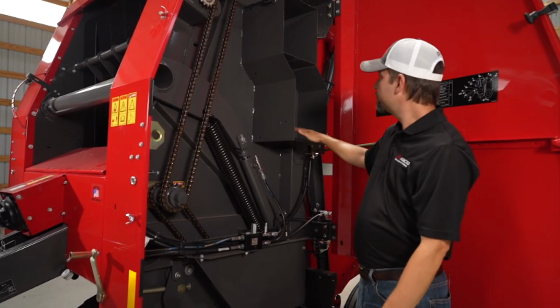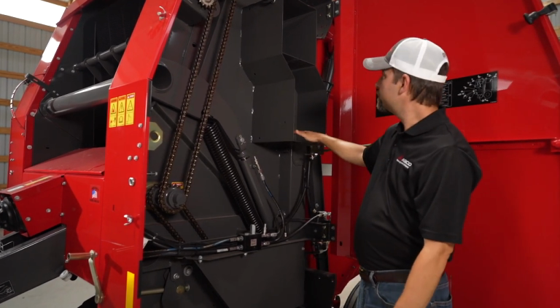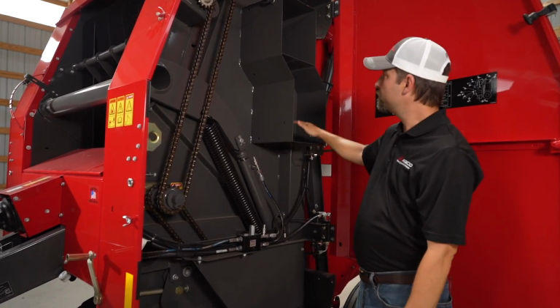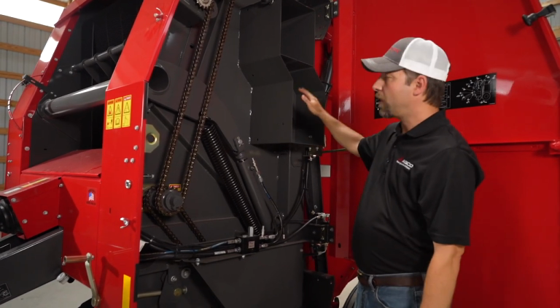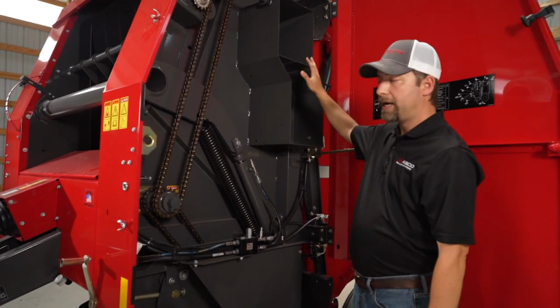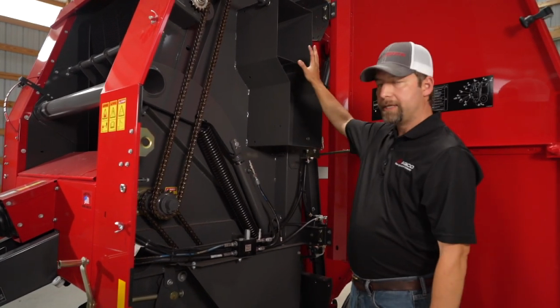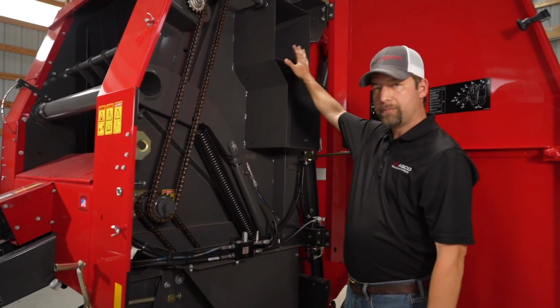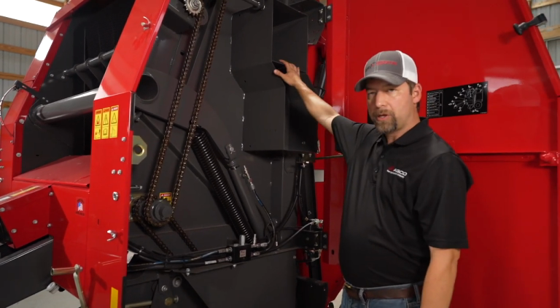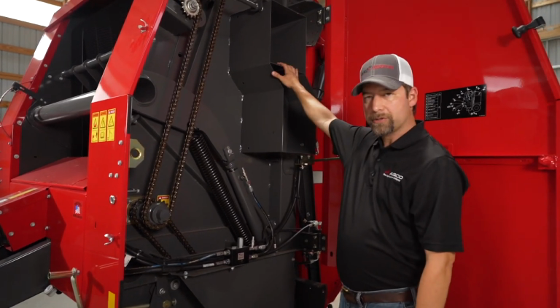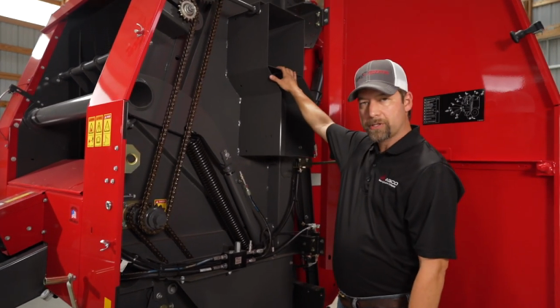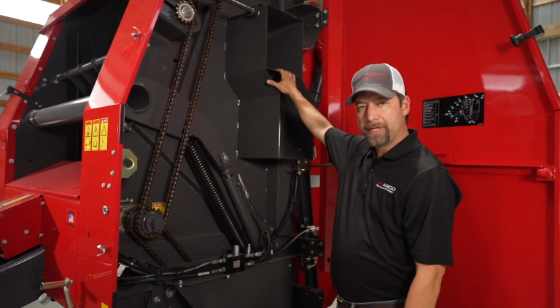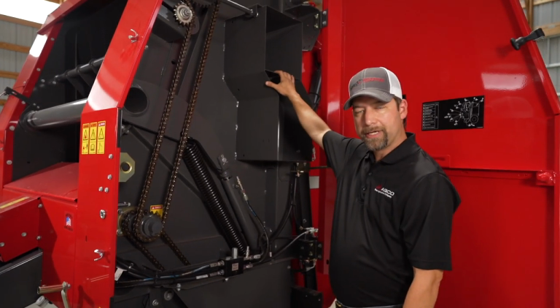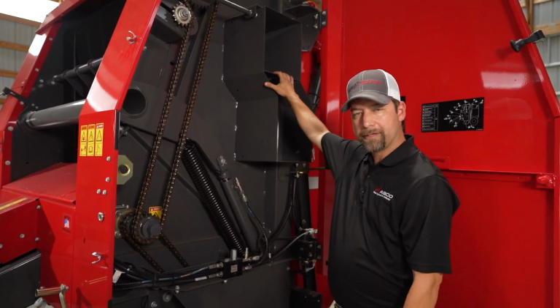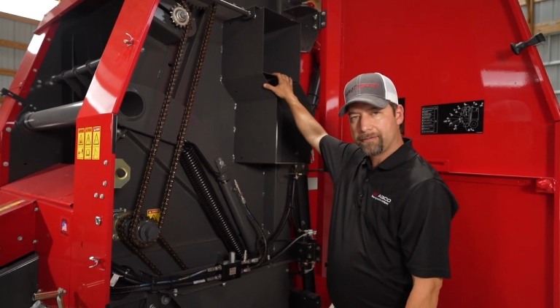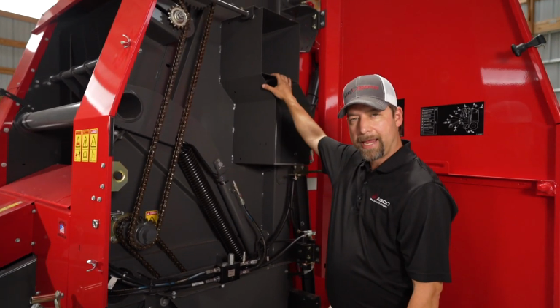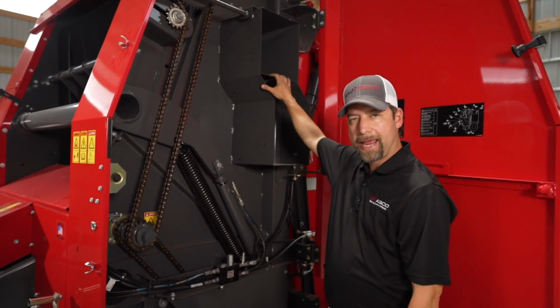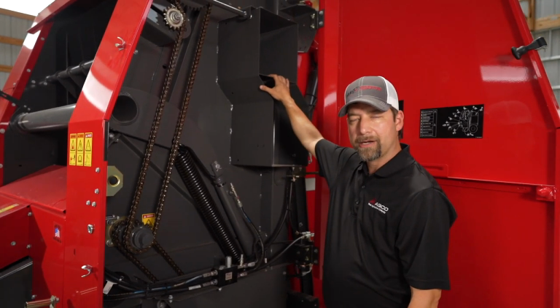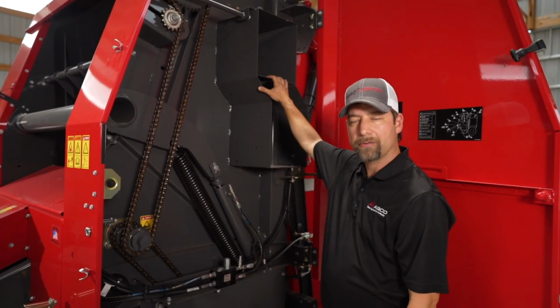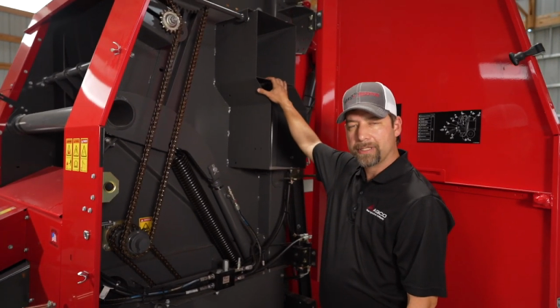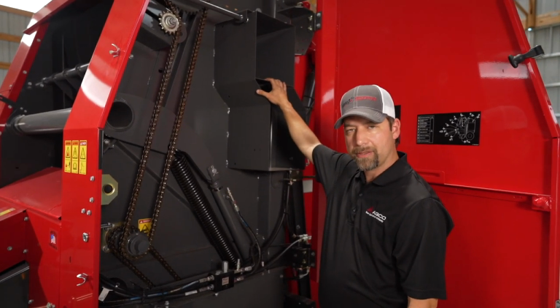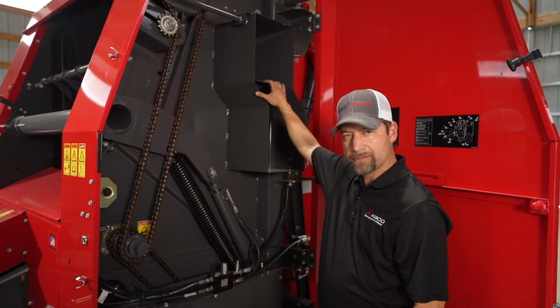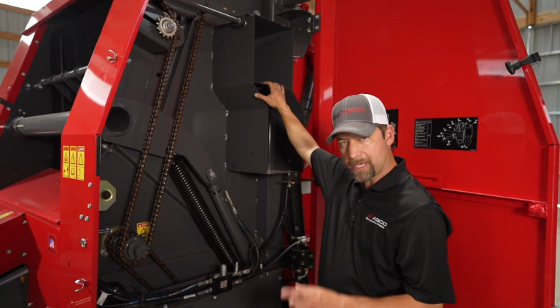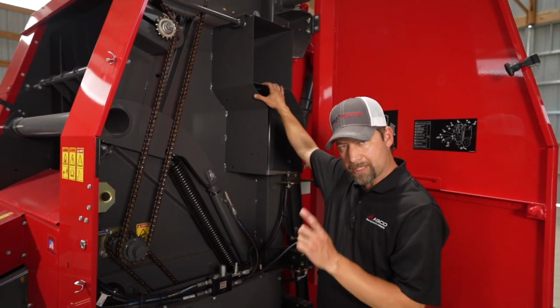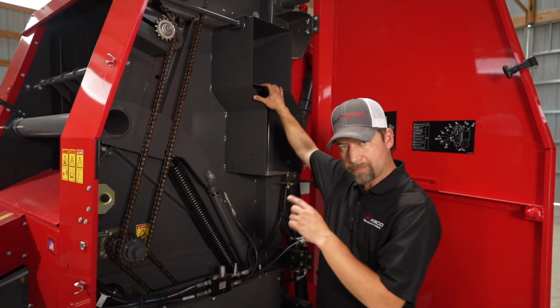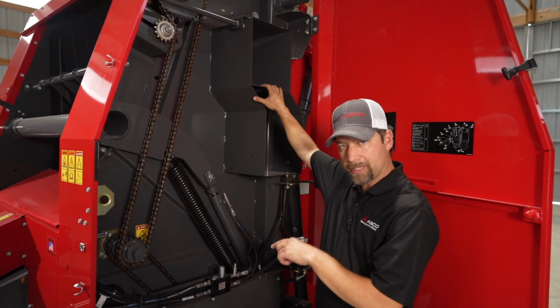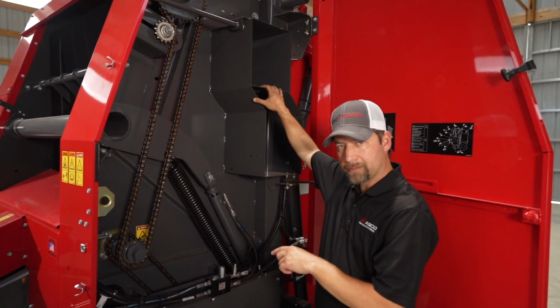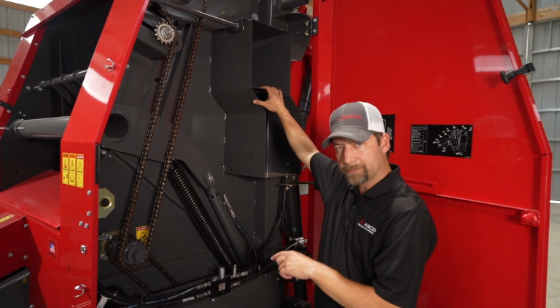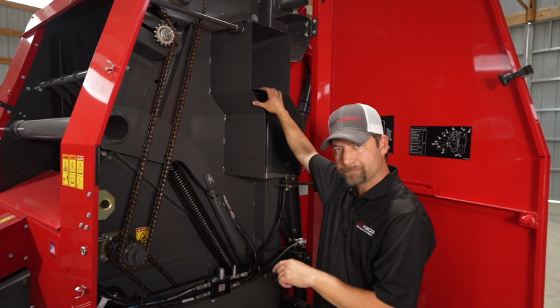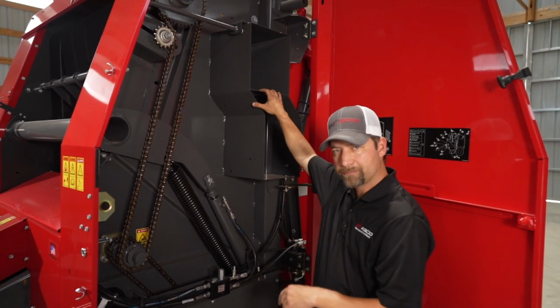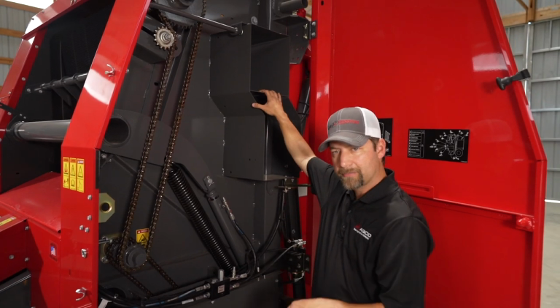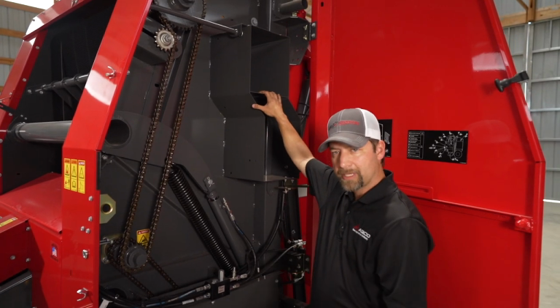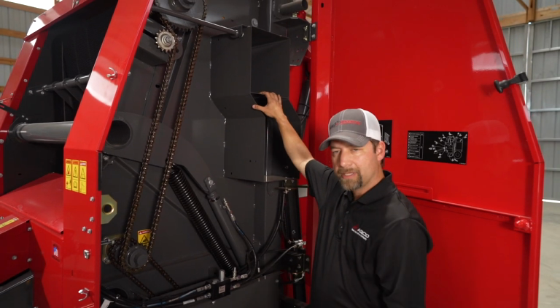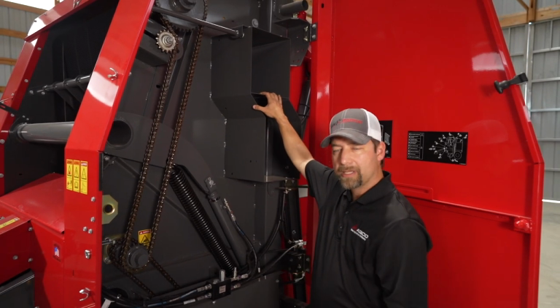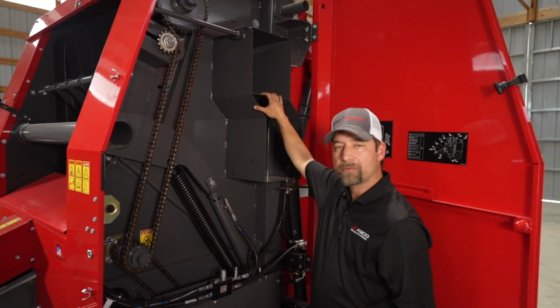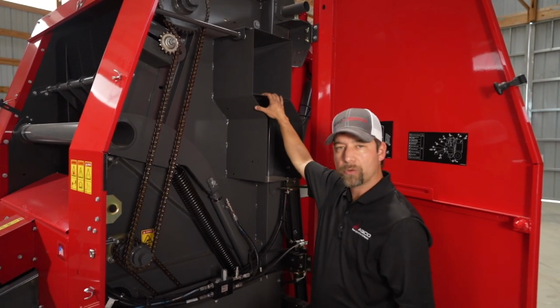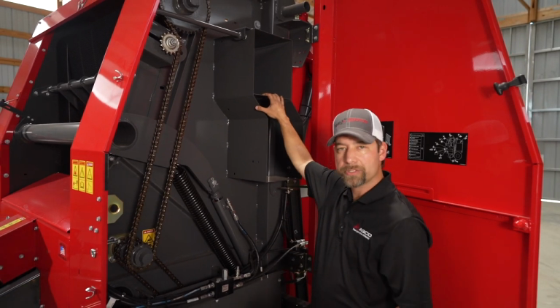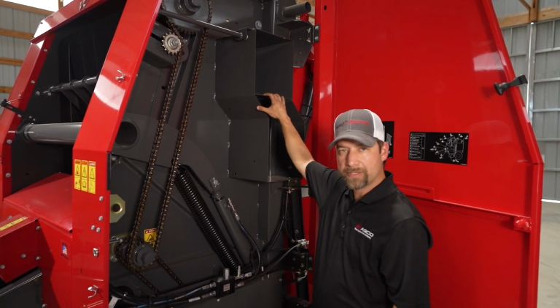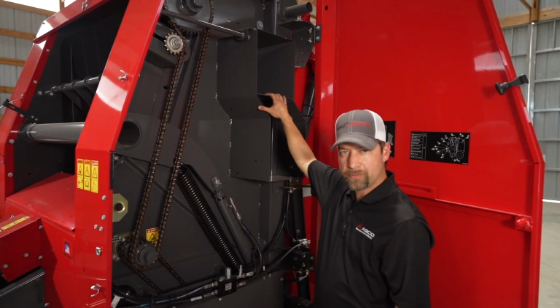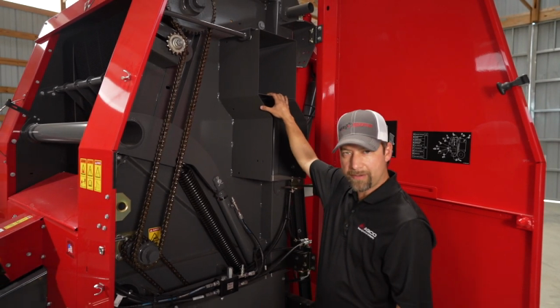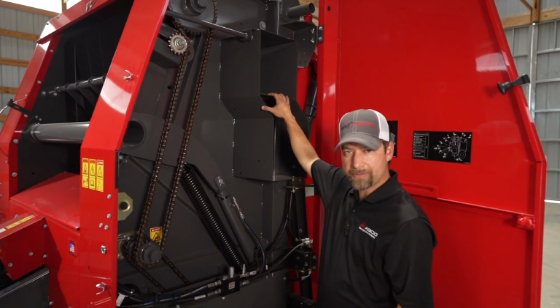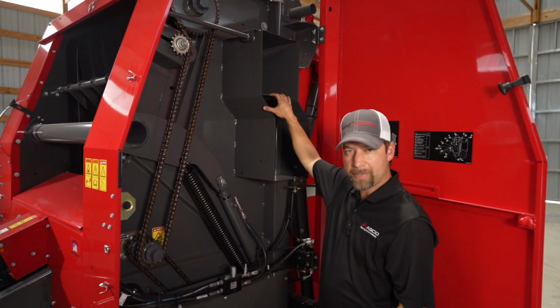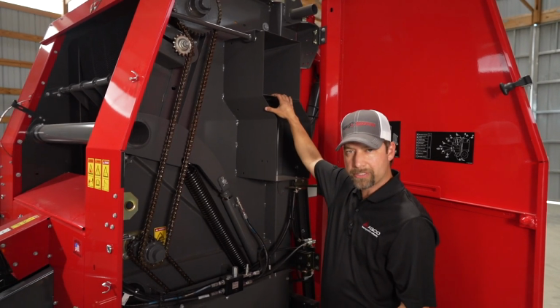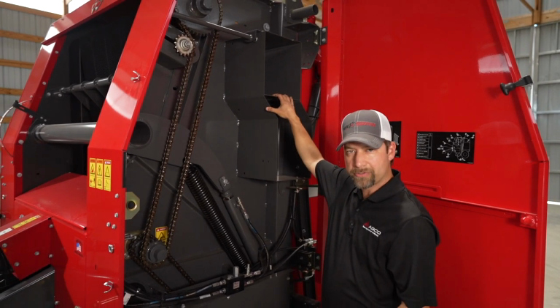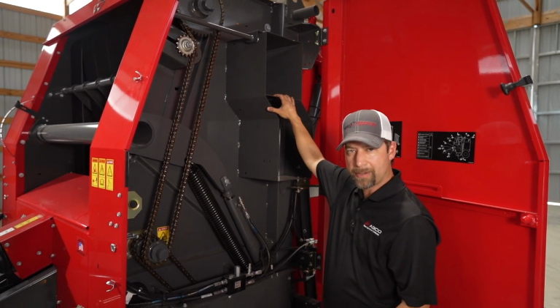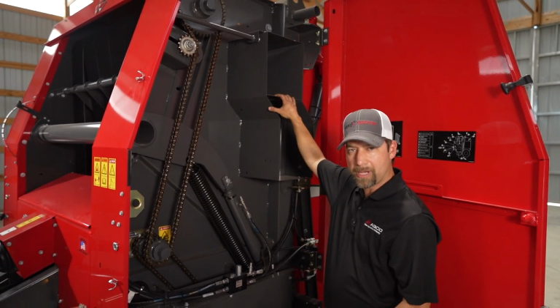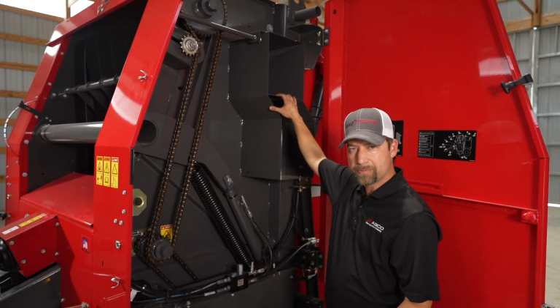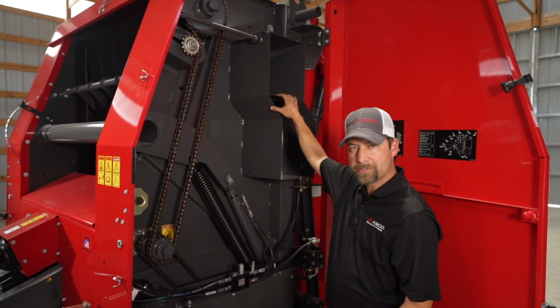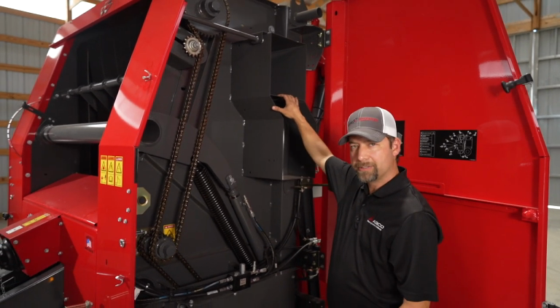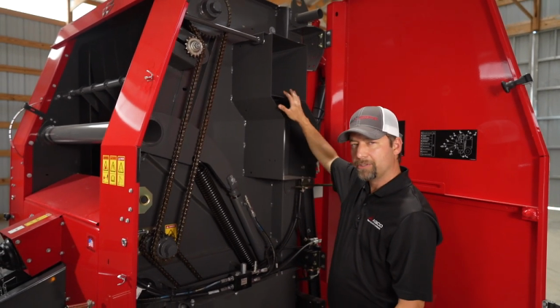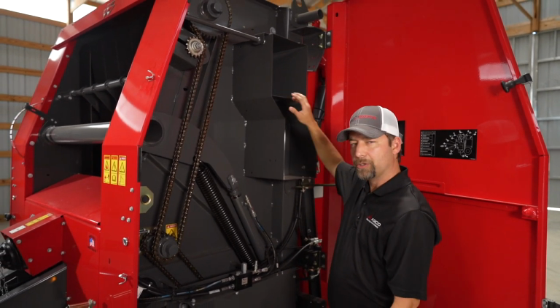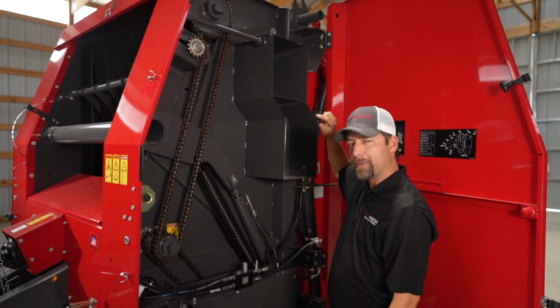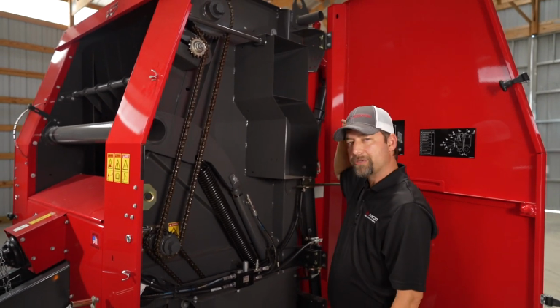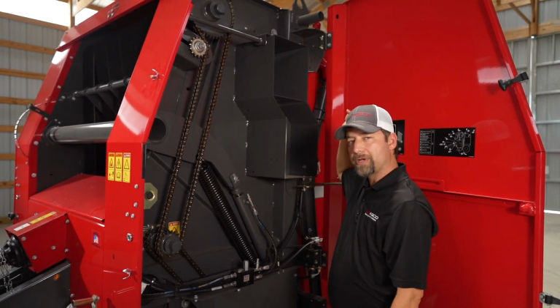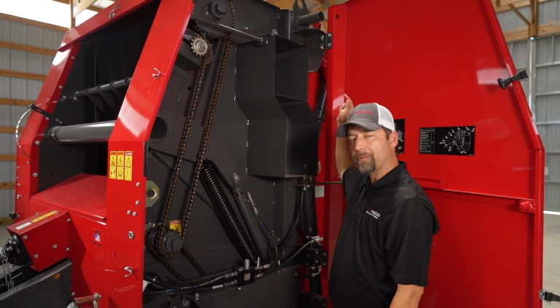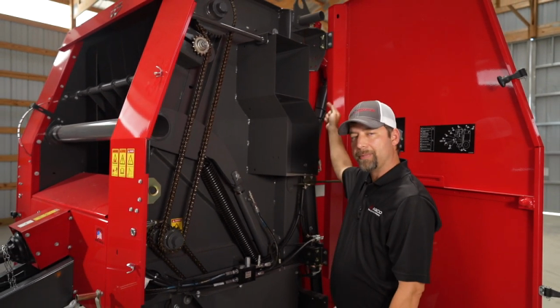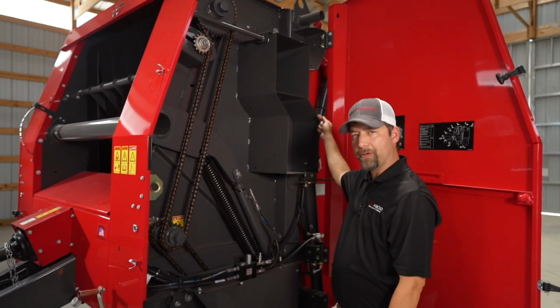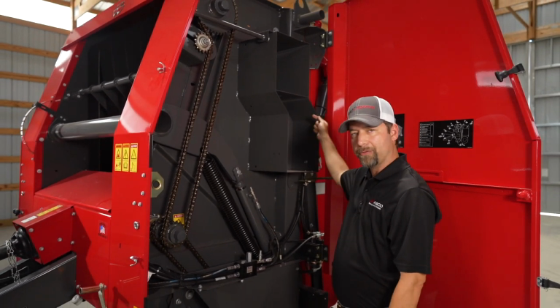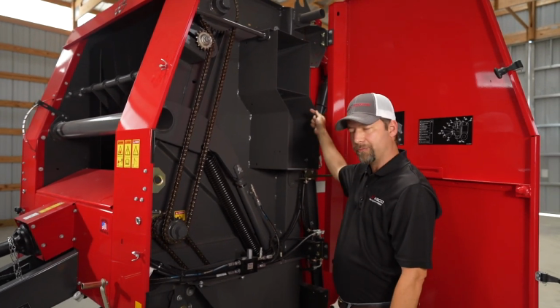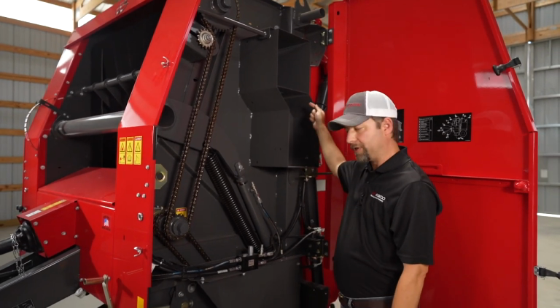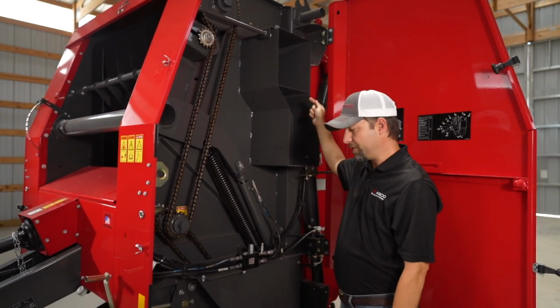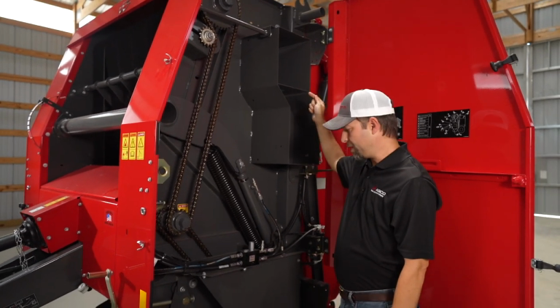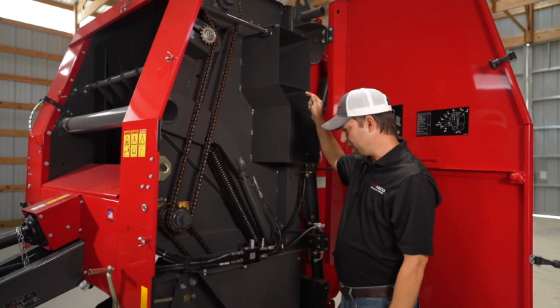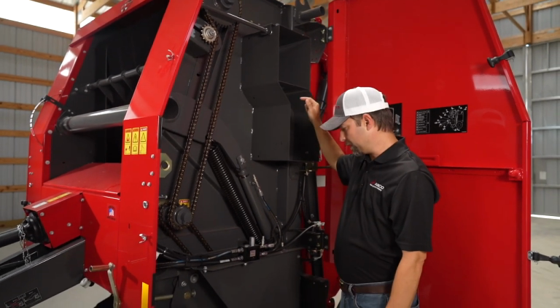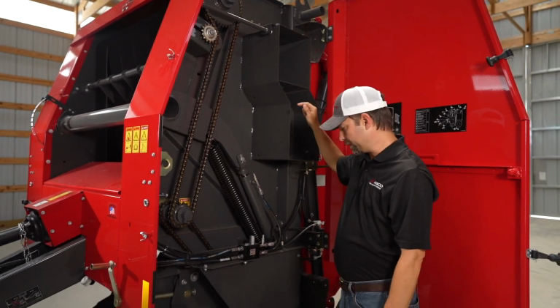Your twine balls go here and on the other side of the baler, and of course if you have the mesh wrap option, your mesh wrap will be on the rear of the baler.